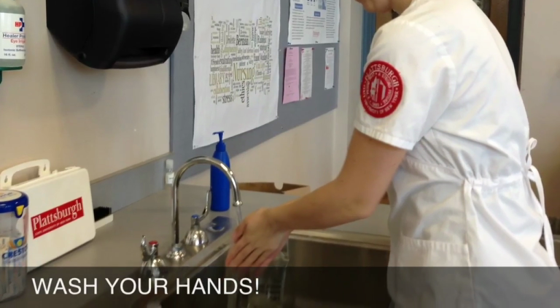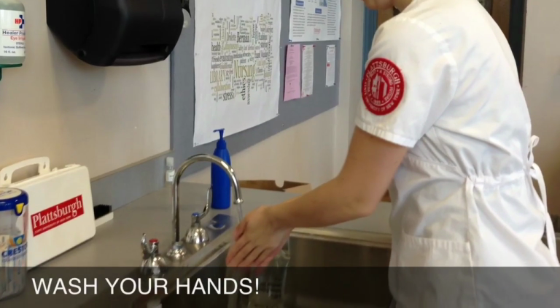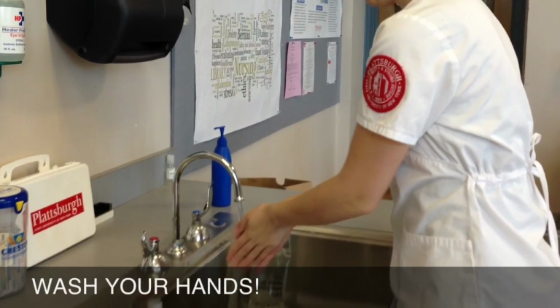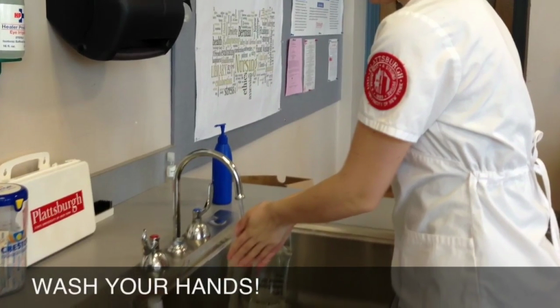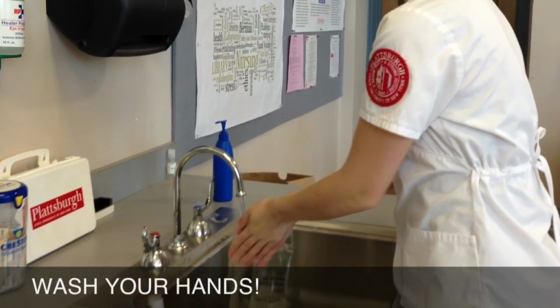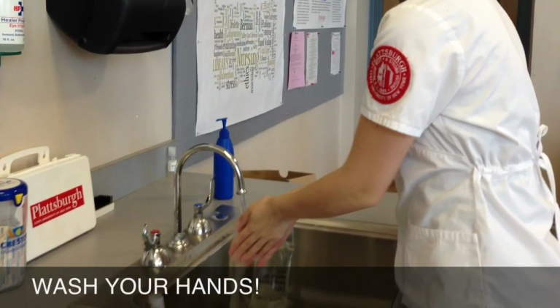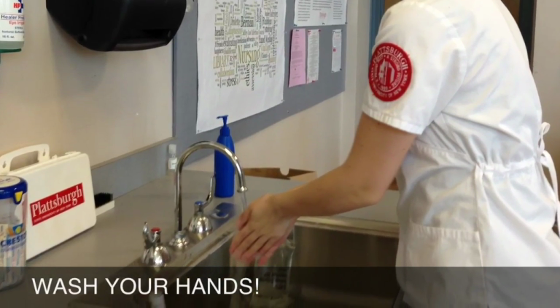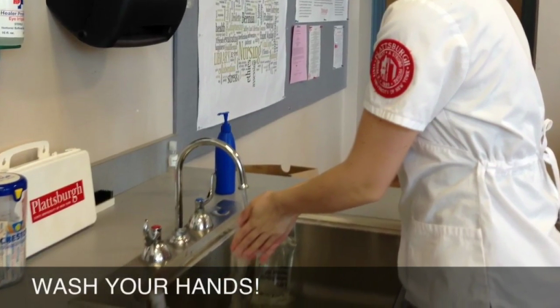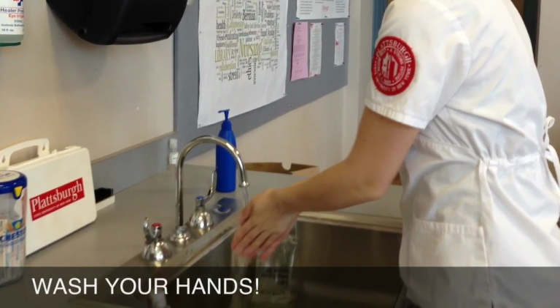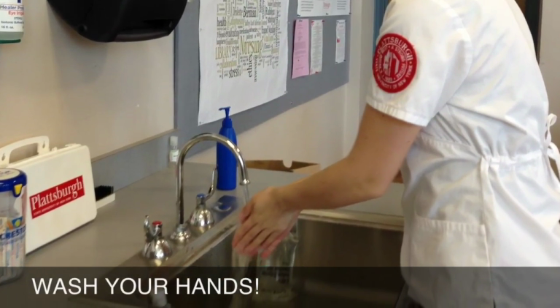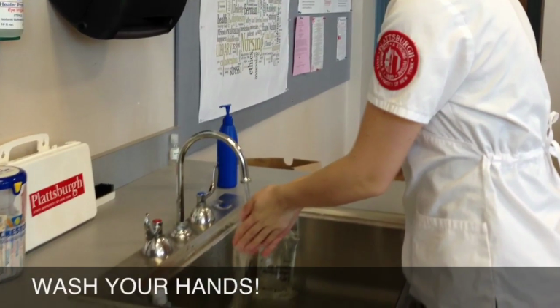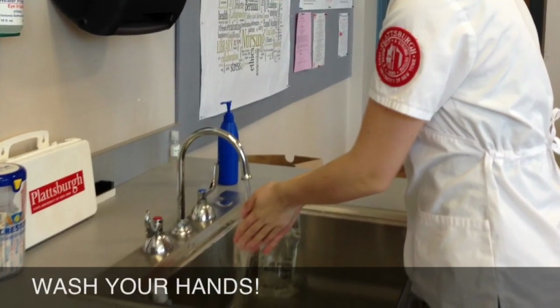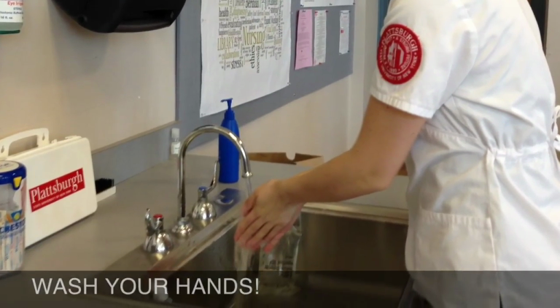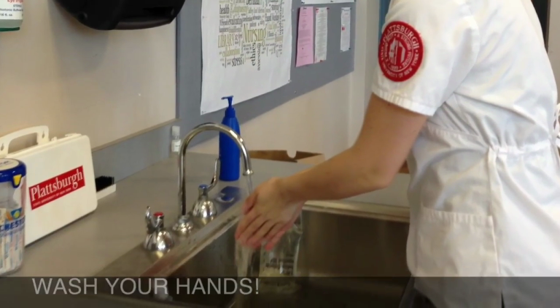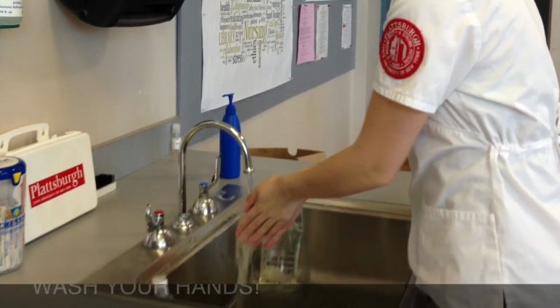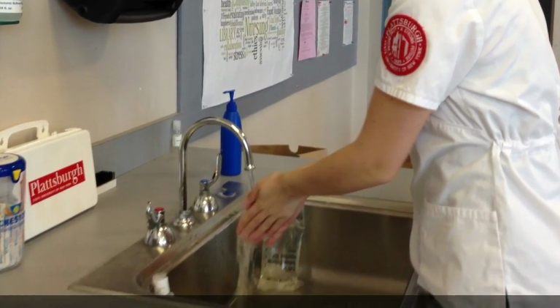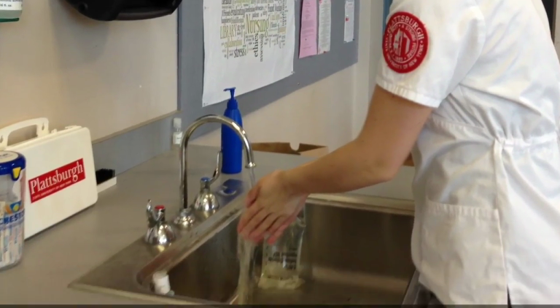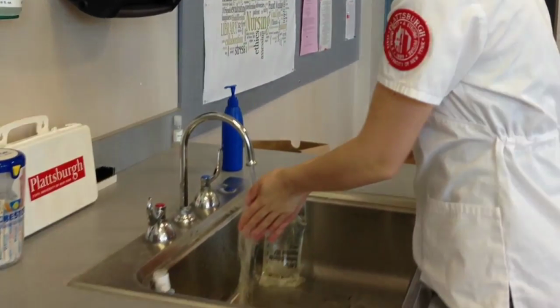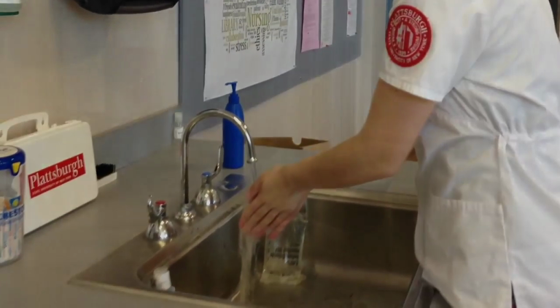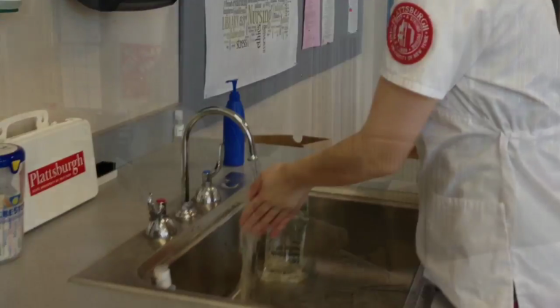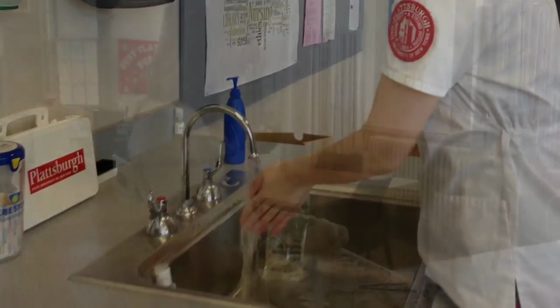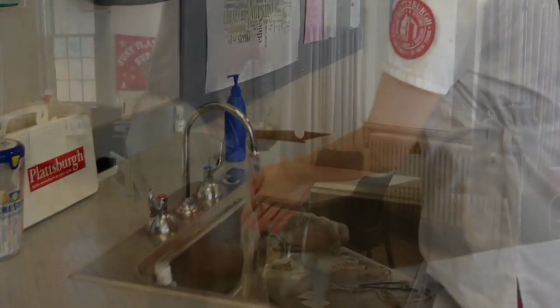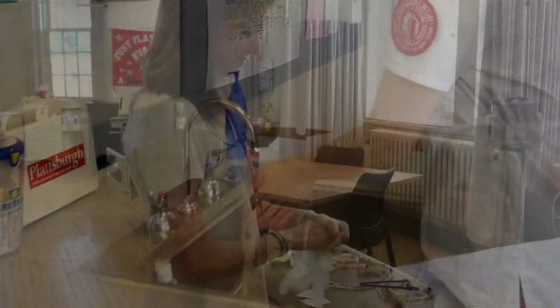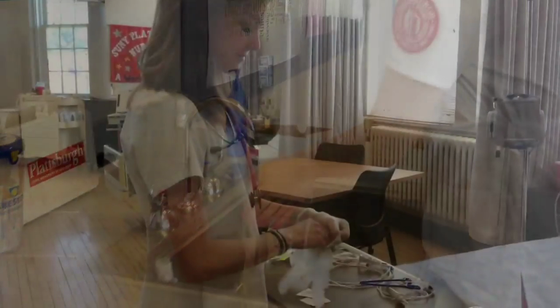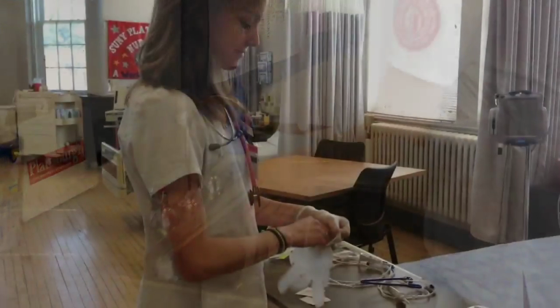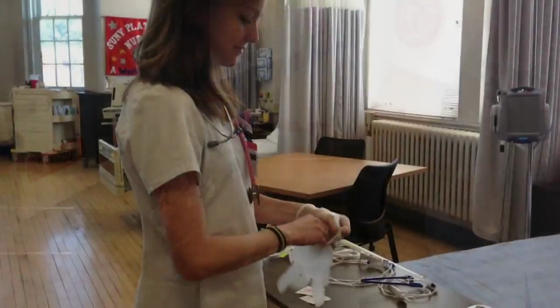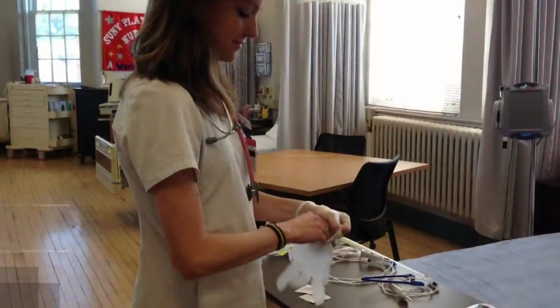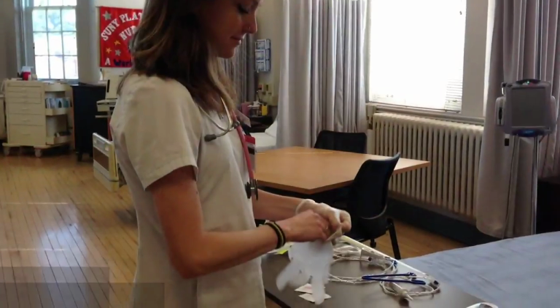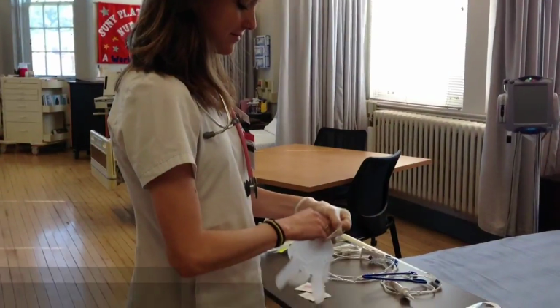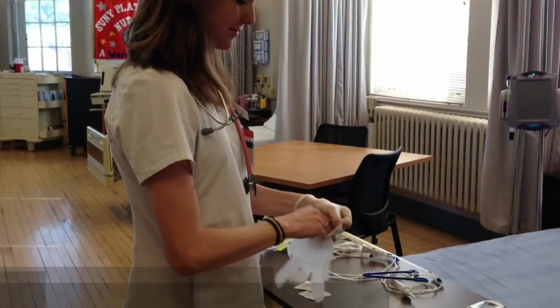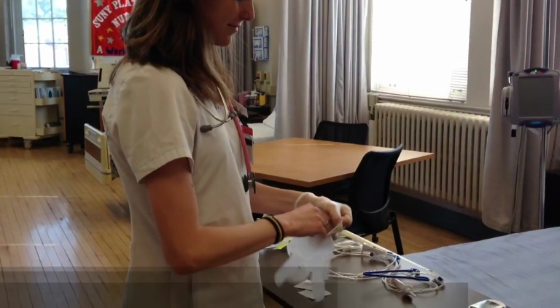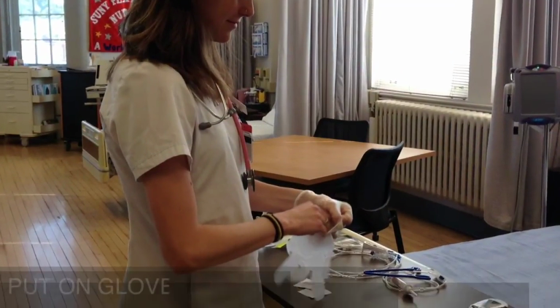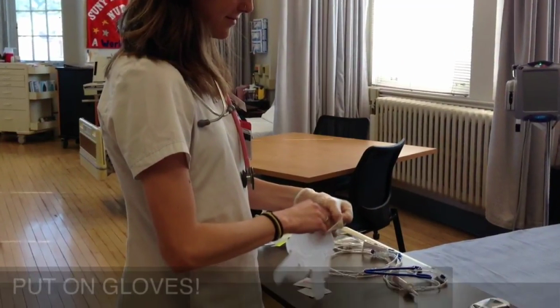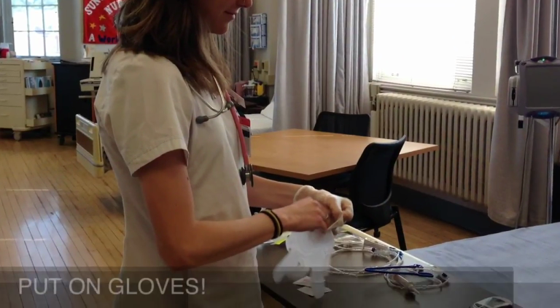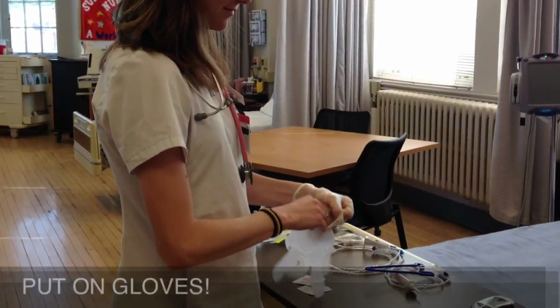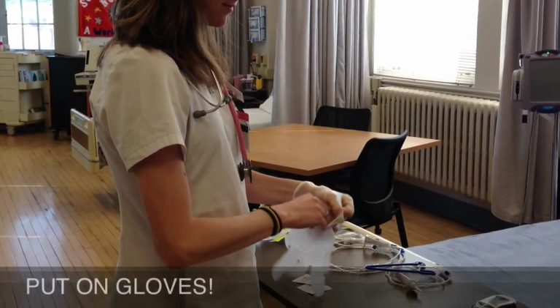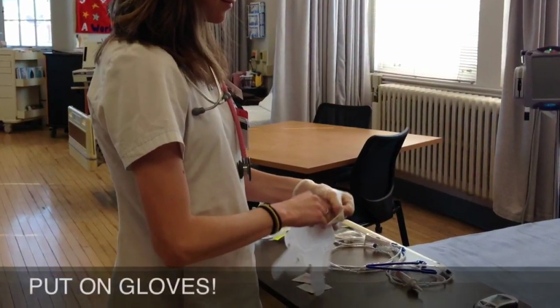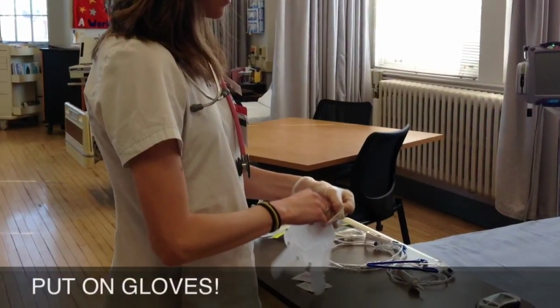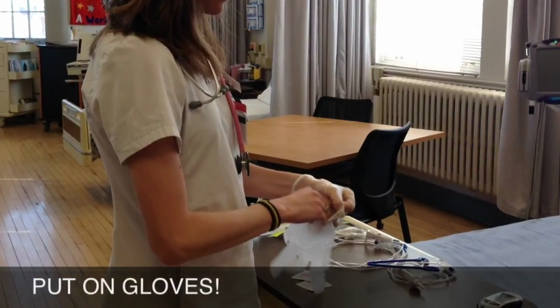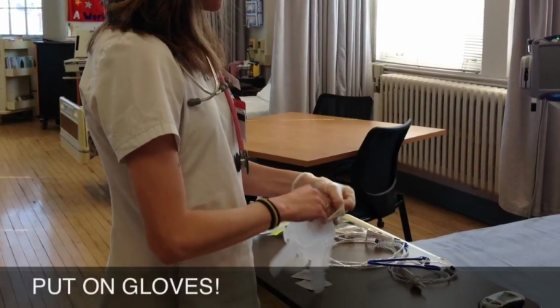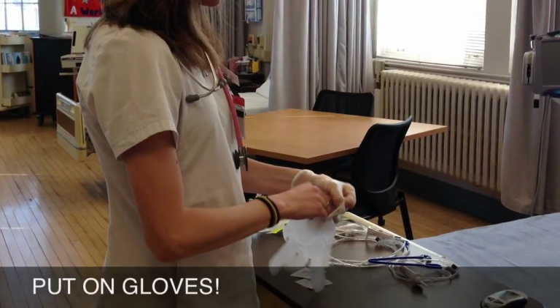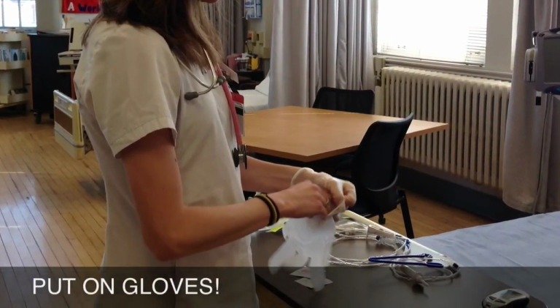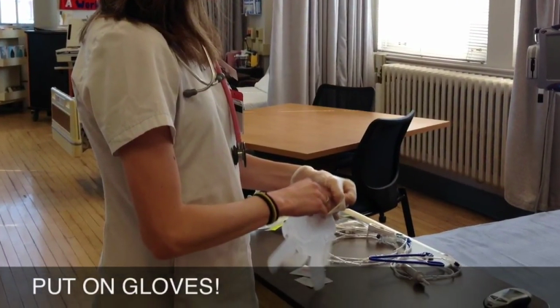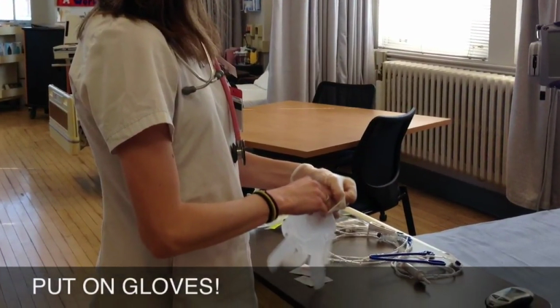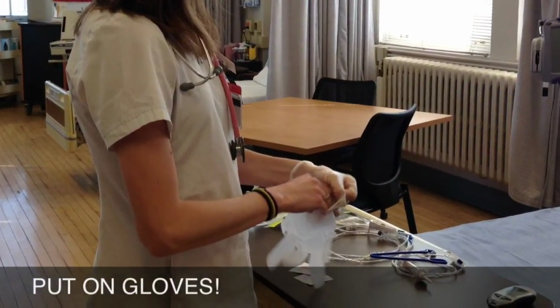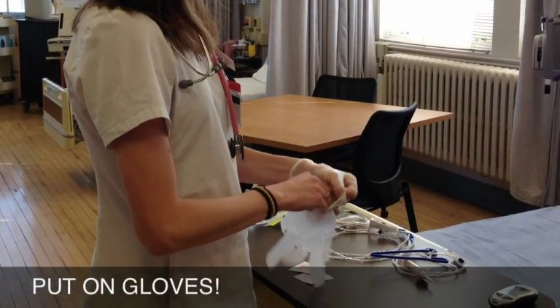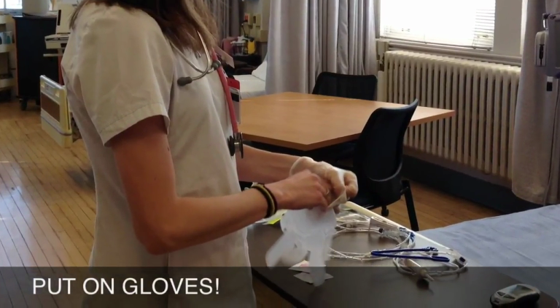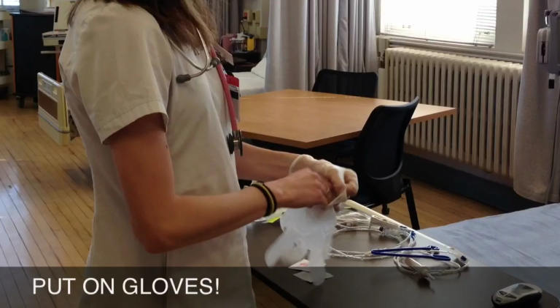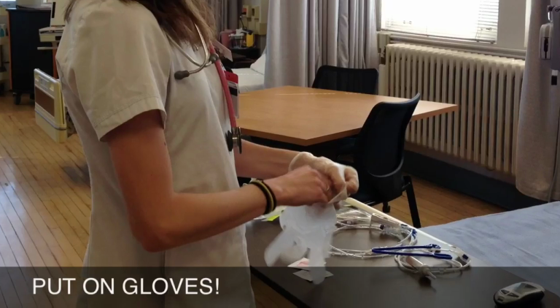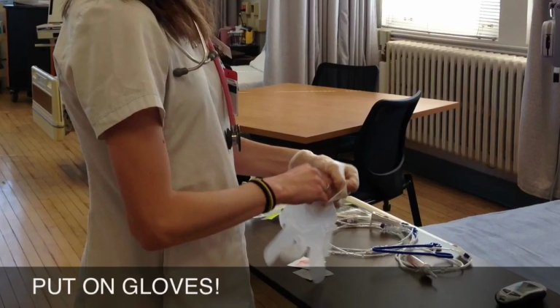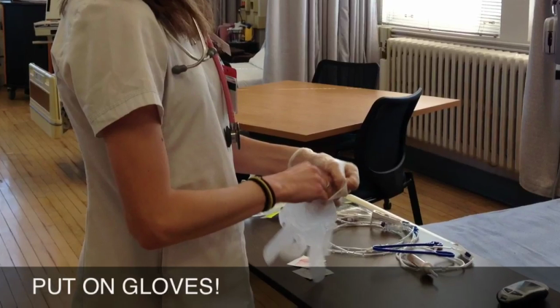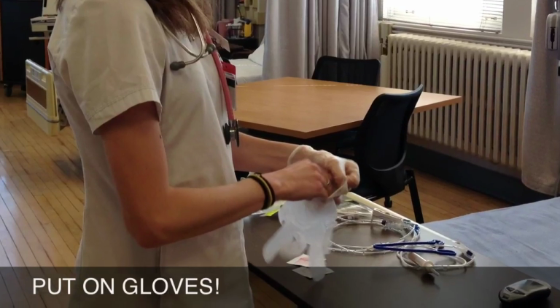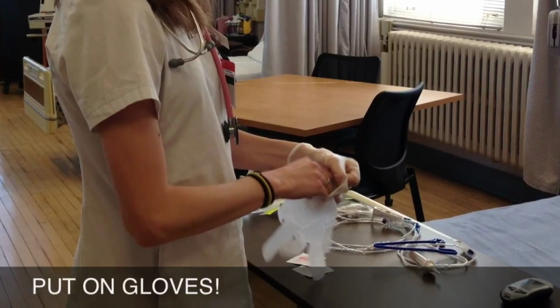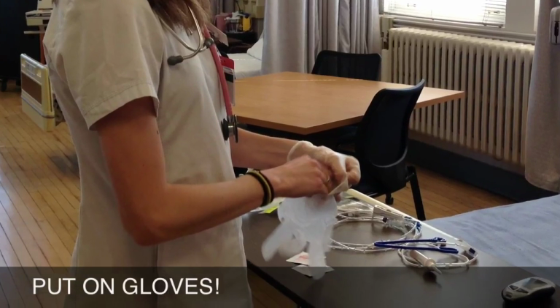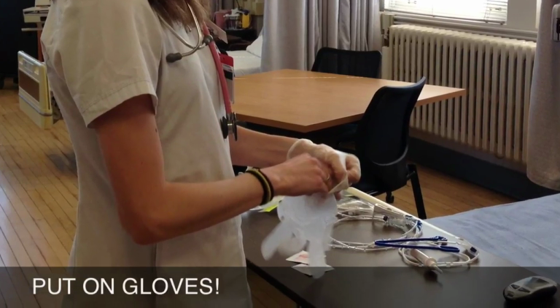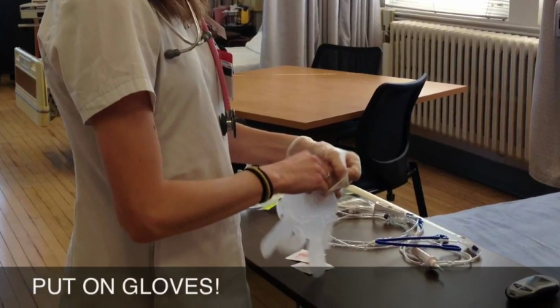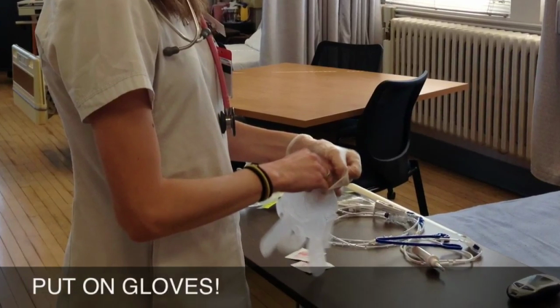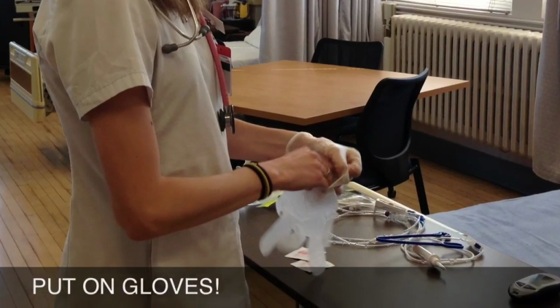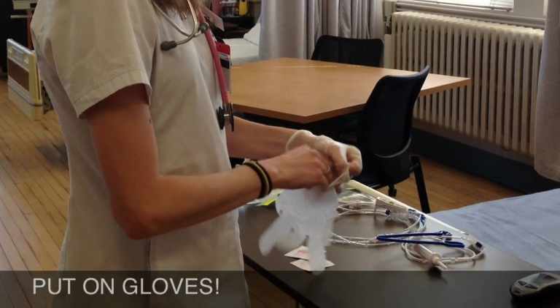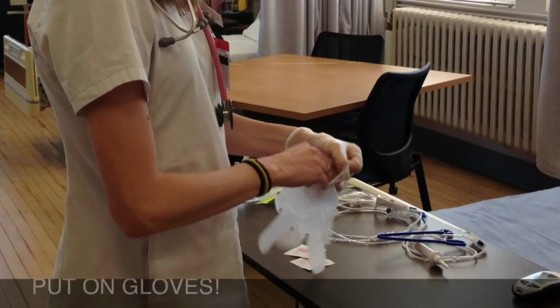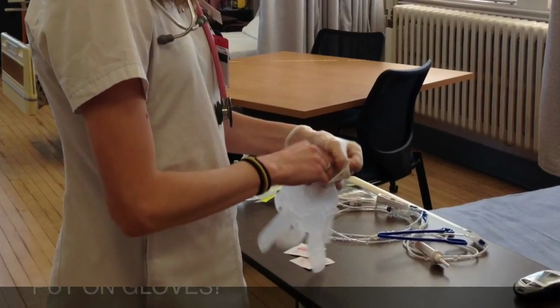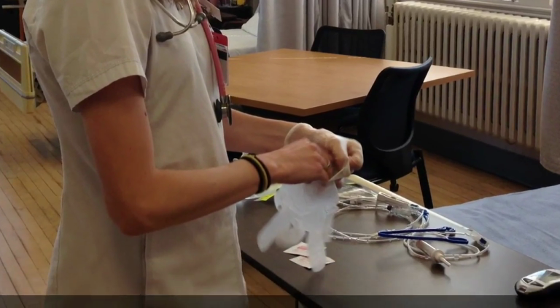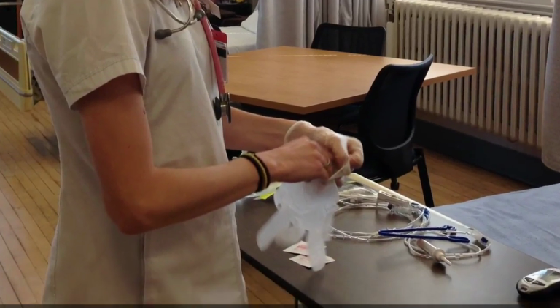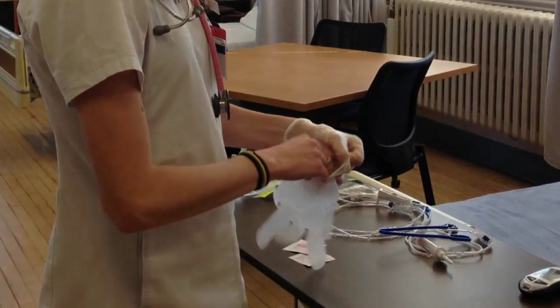Then you're going to scan the ID bracelet. We cannot stress the importance of good hygiene — always wash your hands. It's also really important to wear gloves, because you never know what medications can be absorbed through the skin.